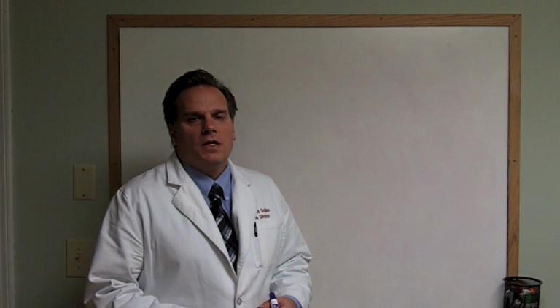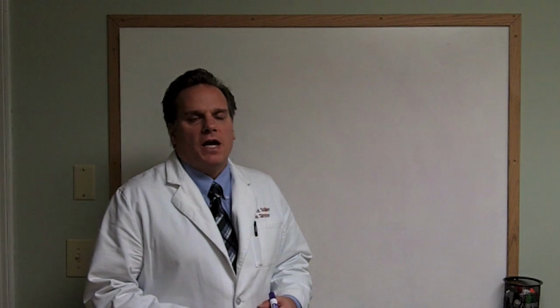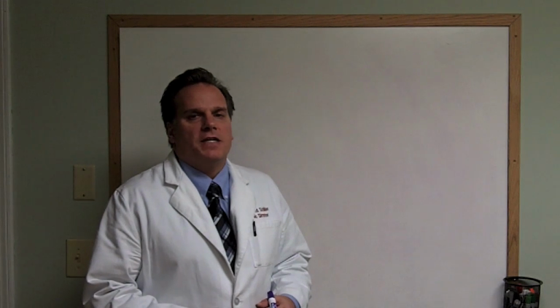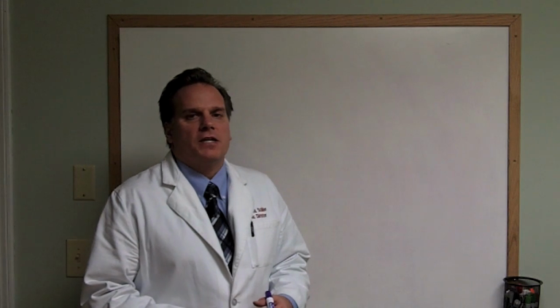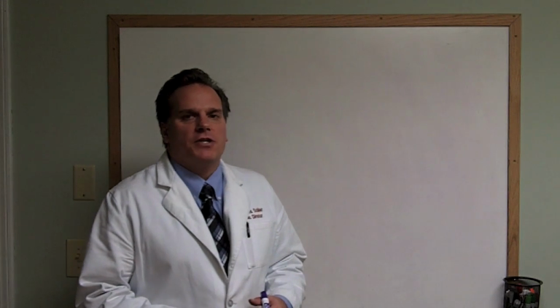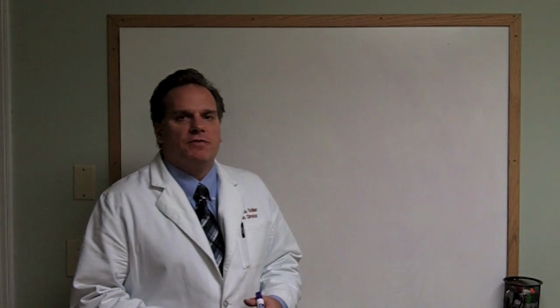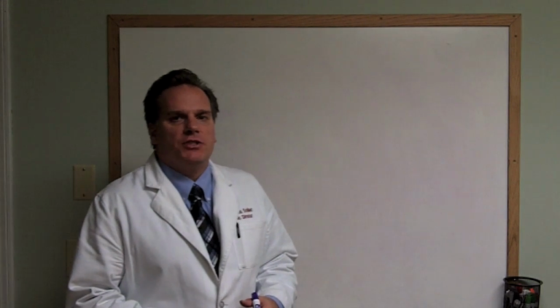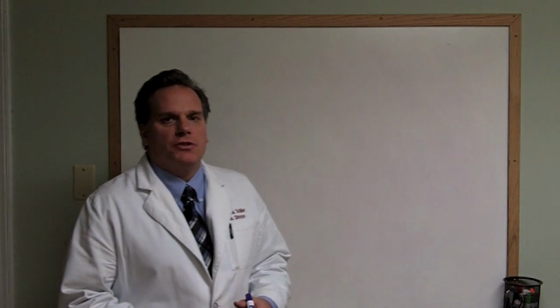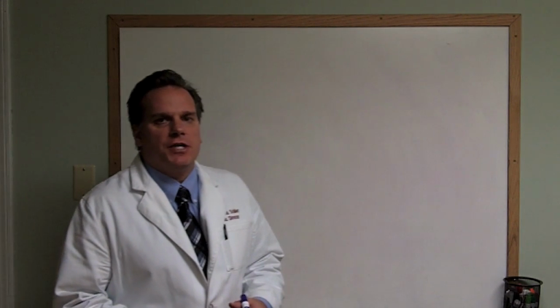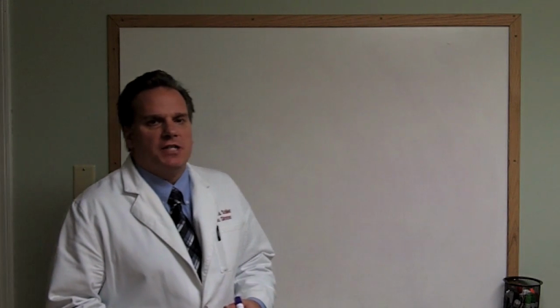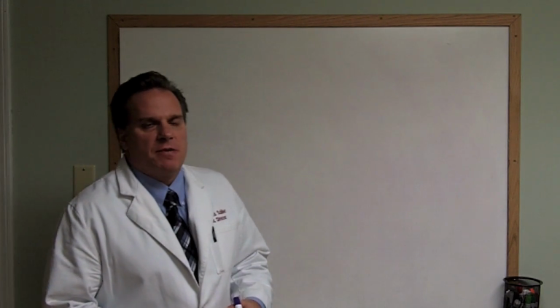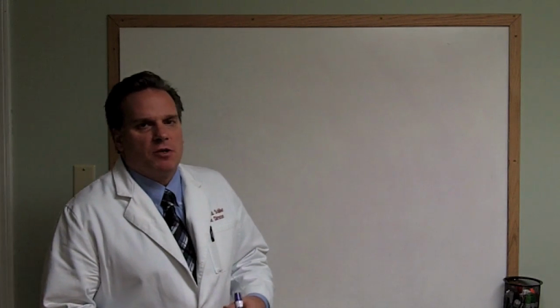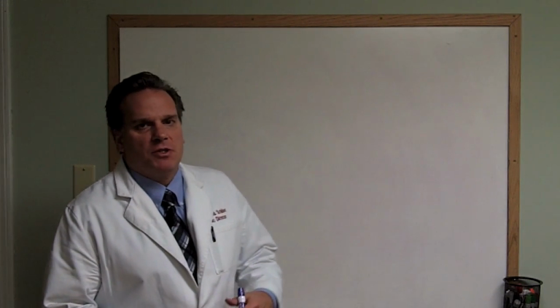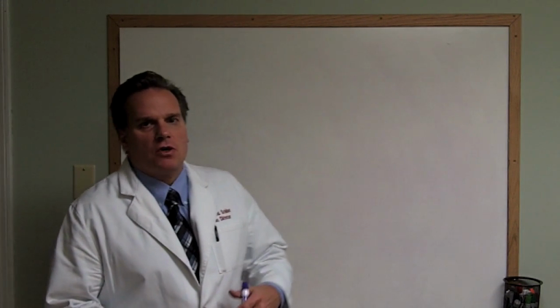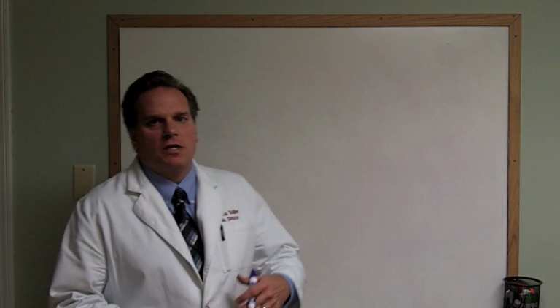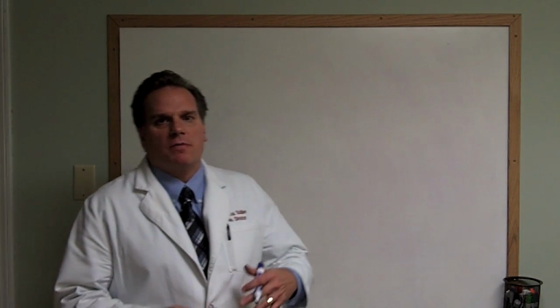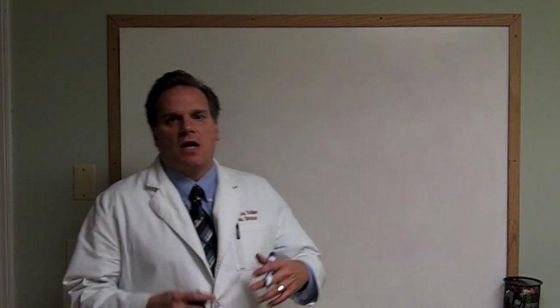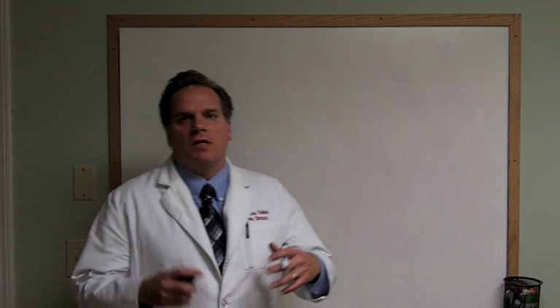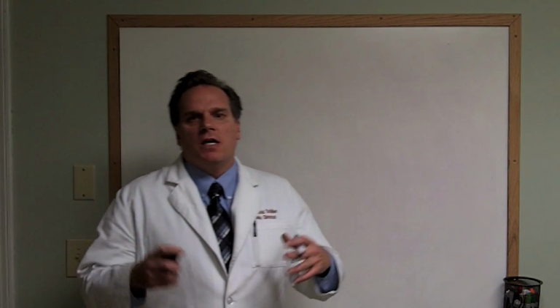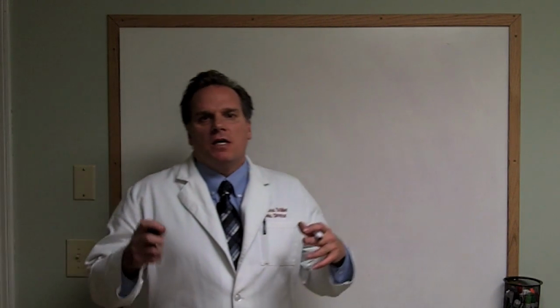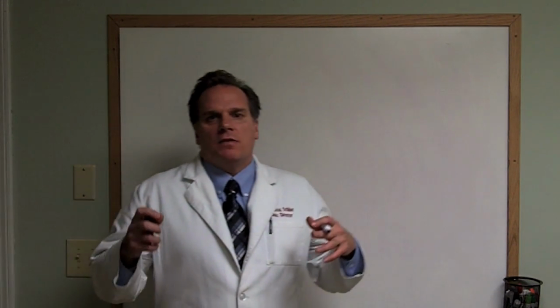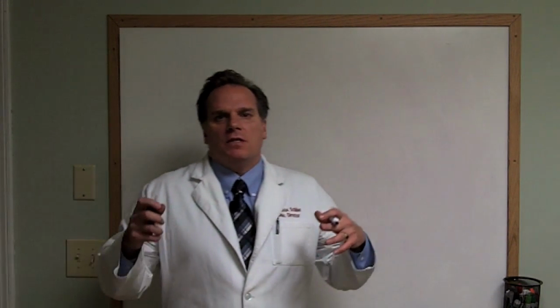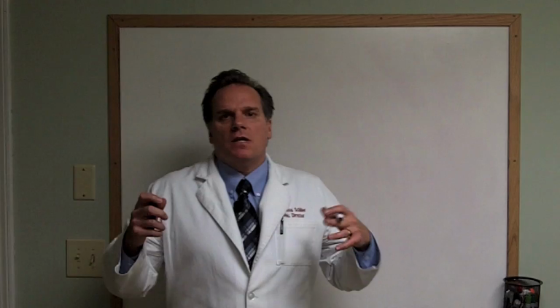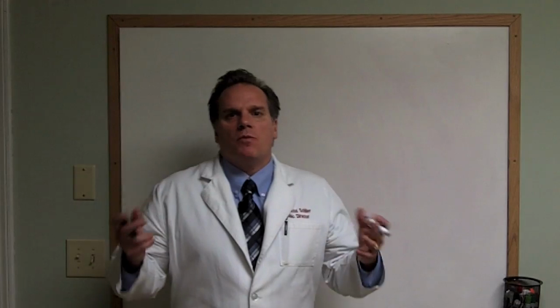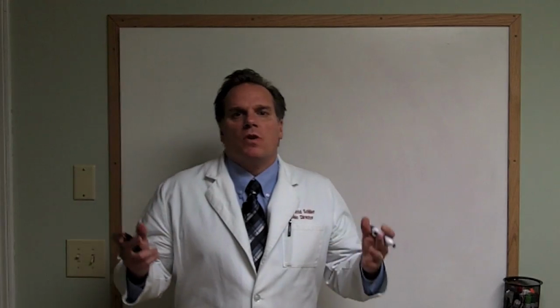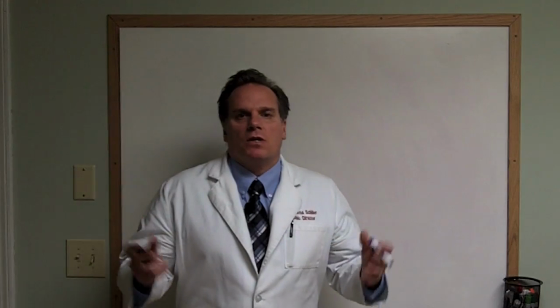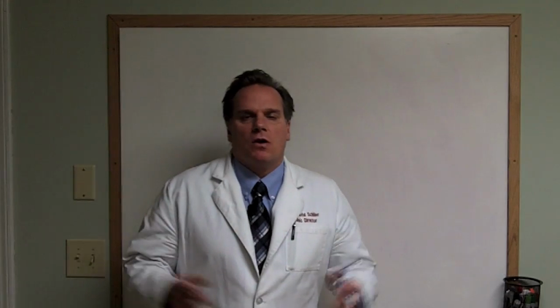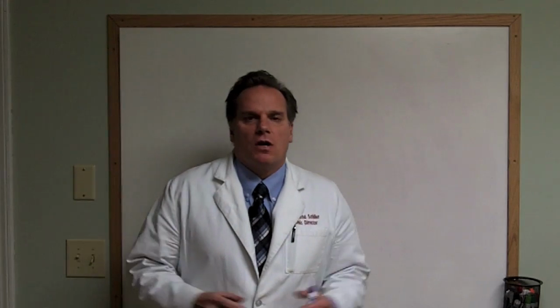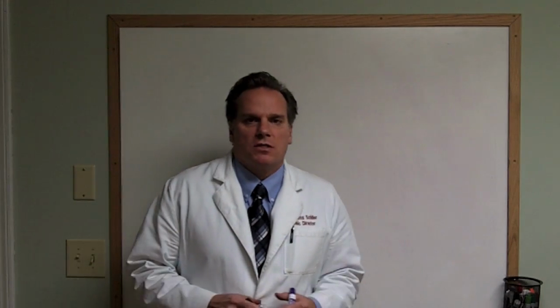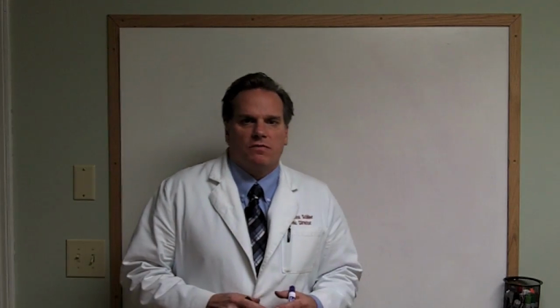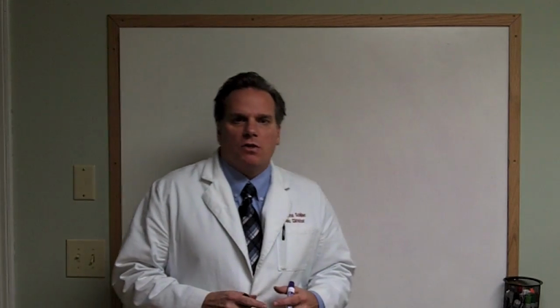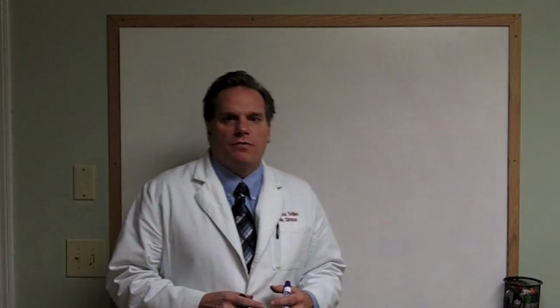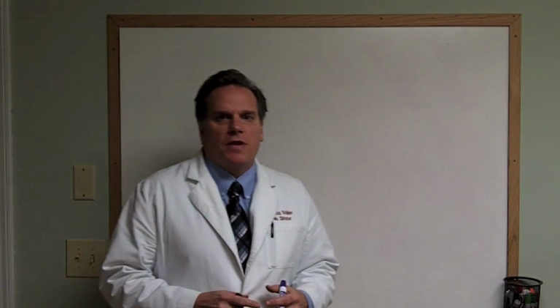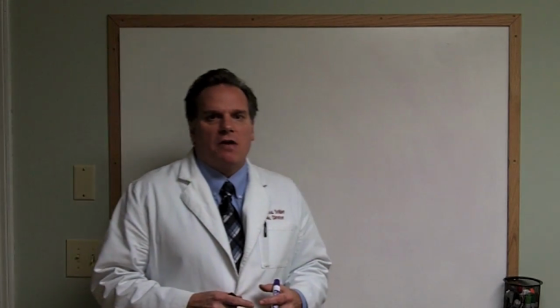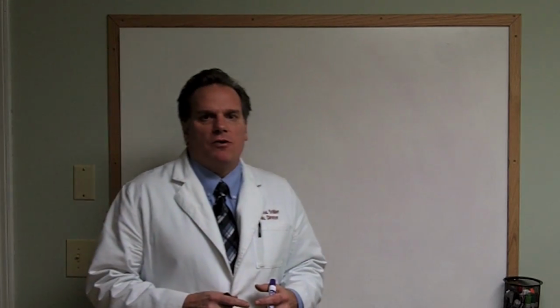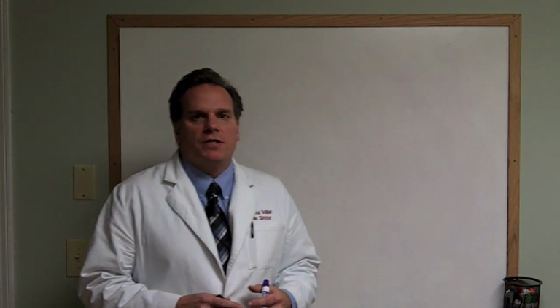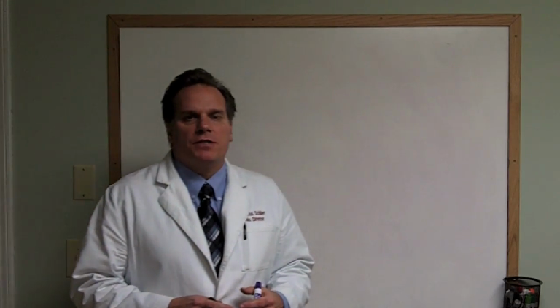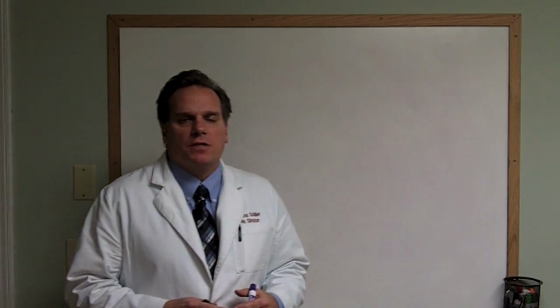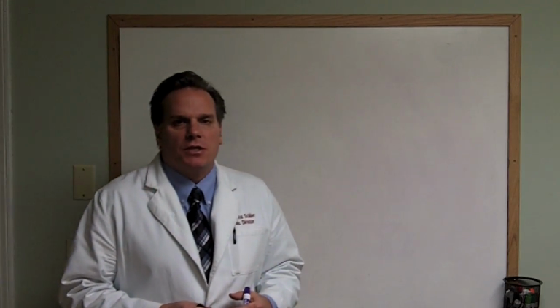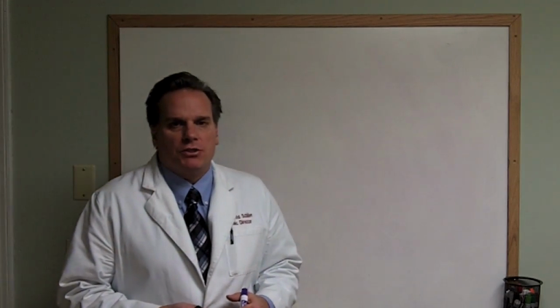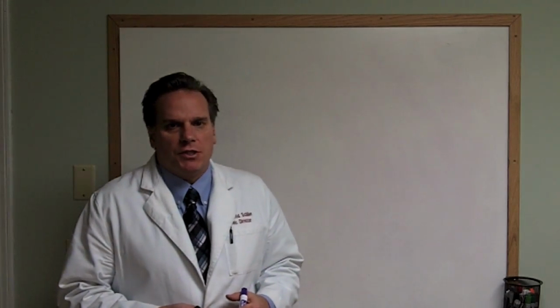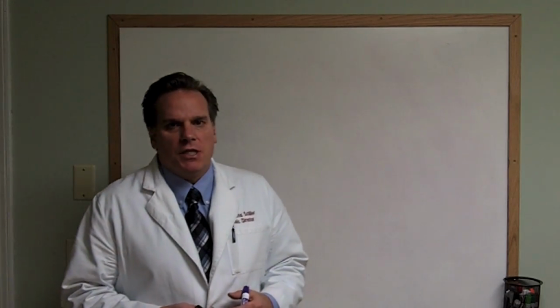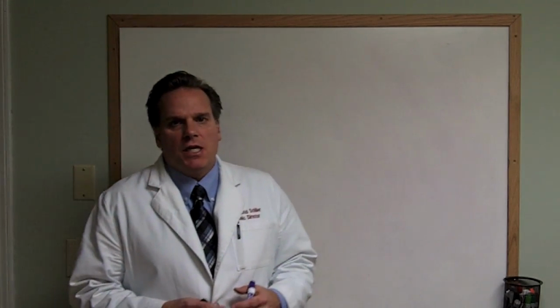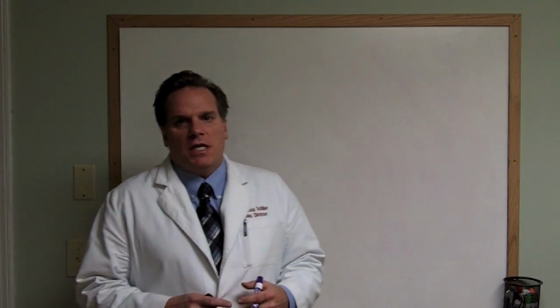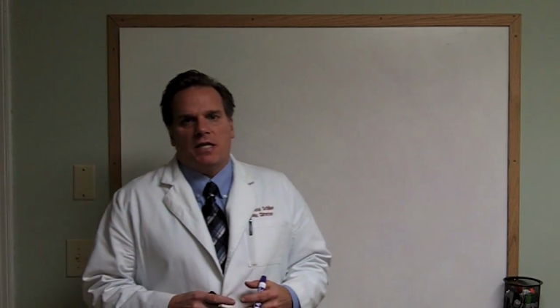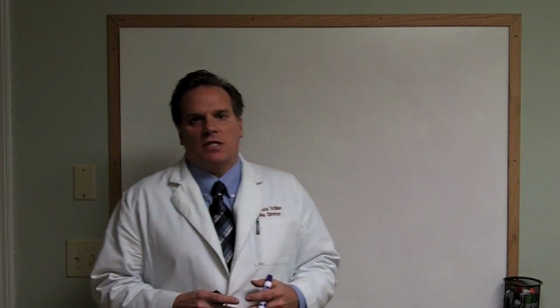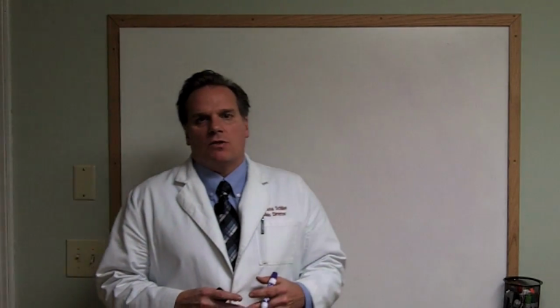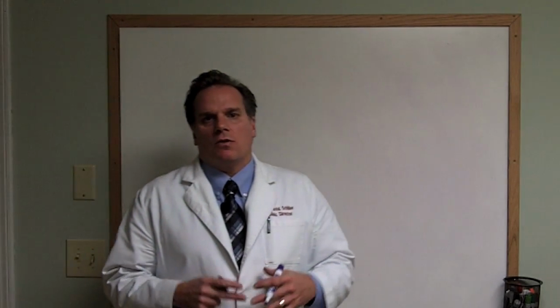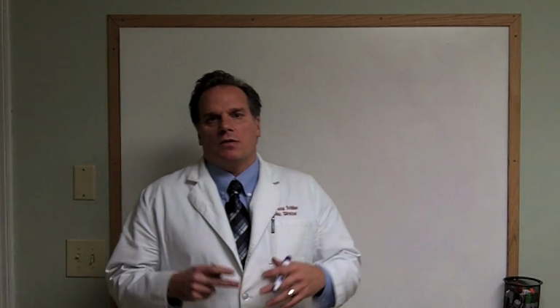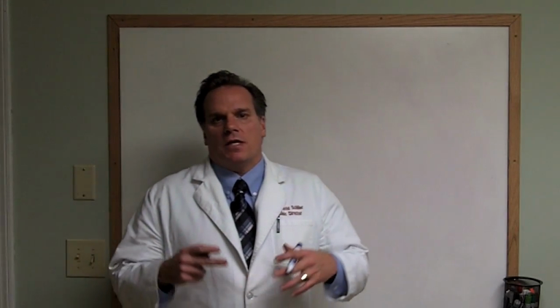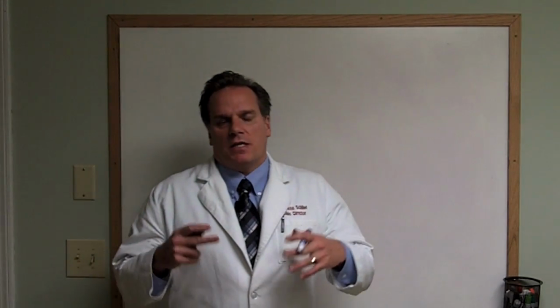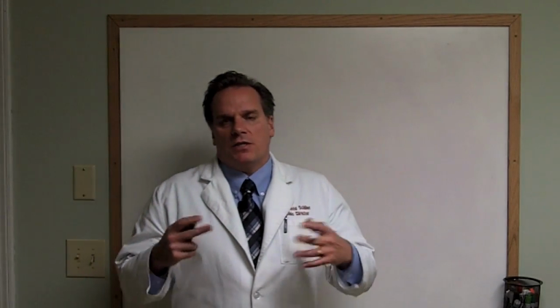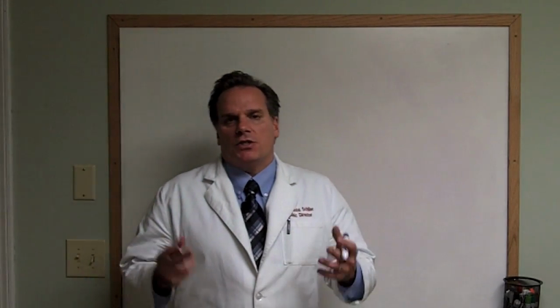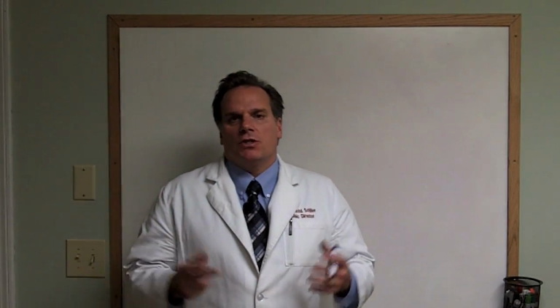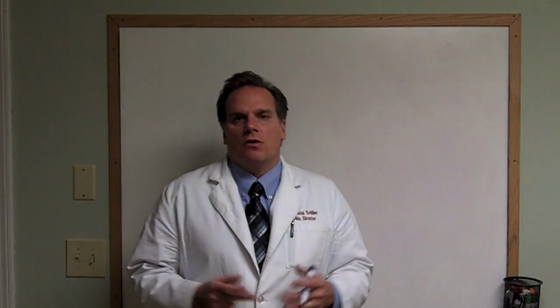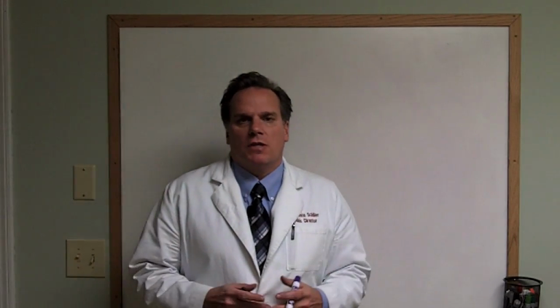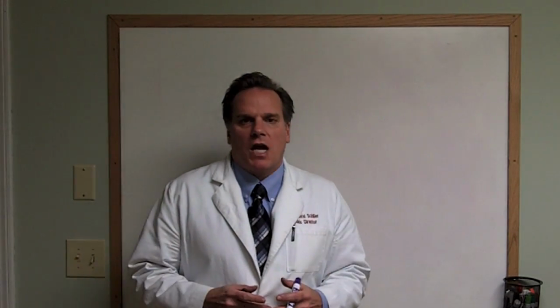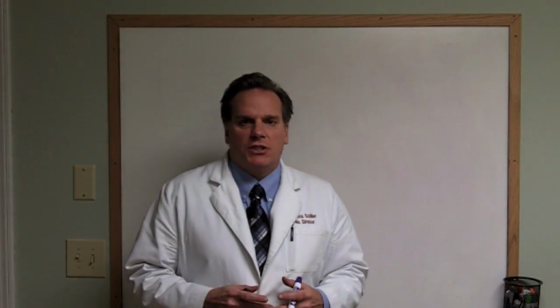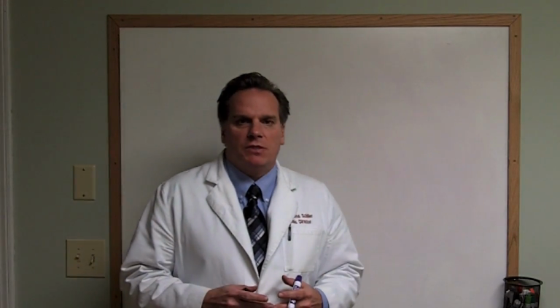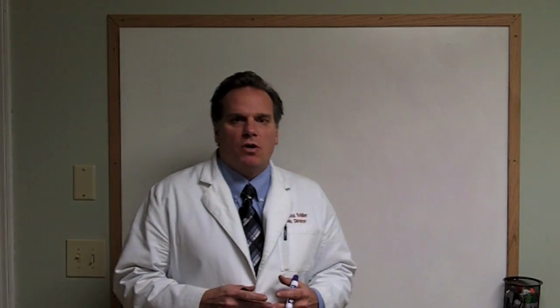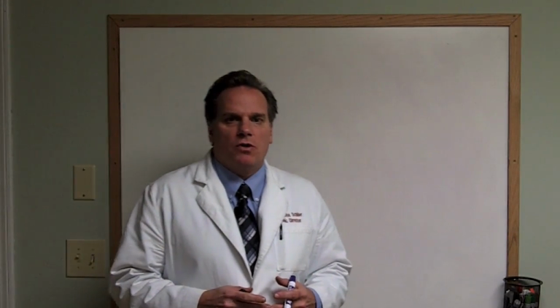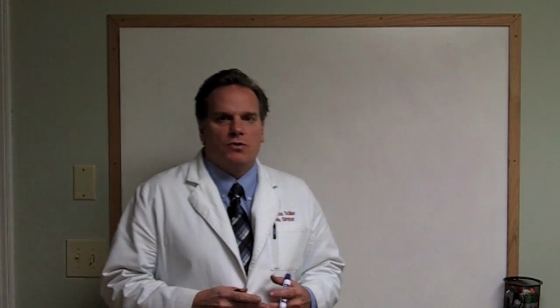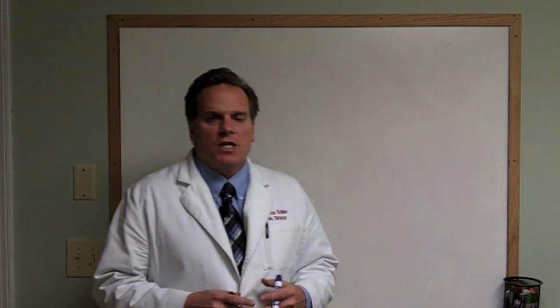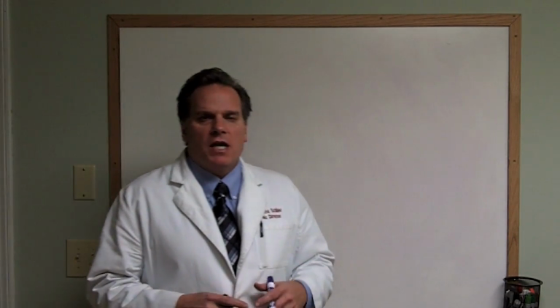Hi, Dr. David Schiller here. Today we're going to be talking about the number one cause of low thyroid in this country, and that is called a condition called Hashimoto's.